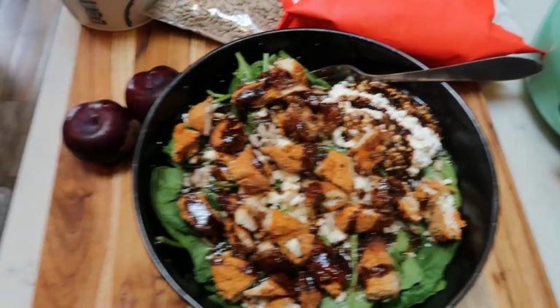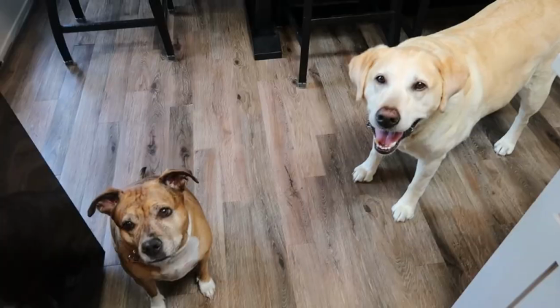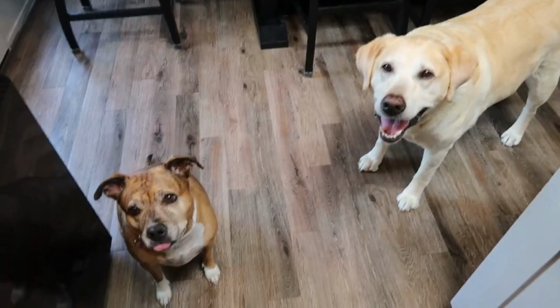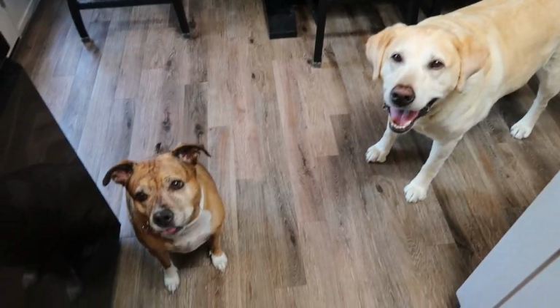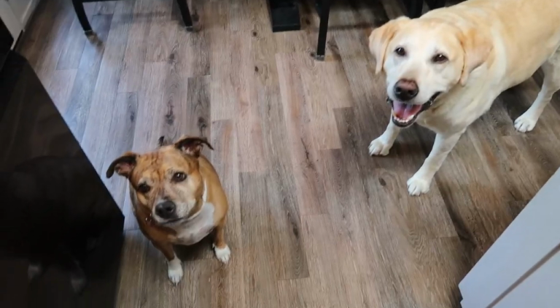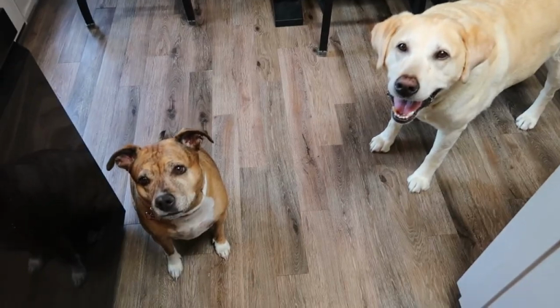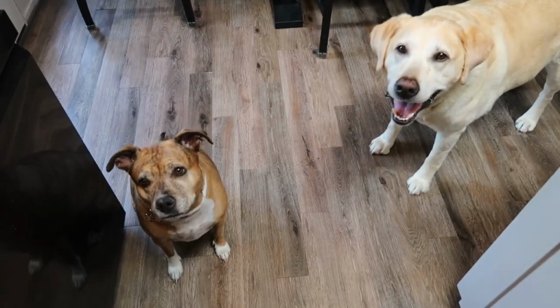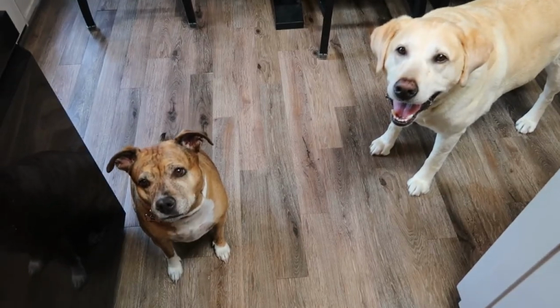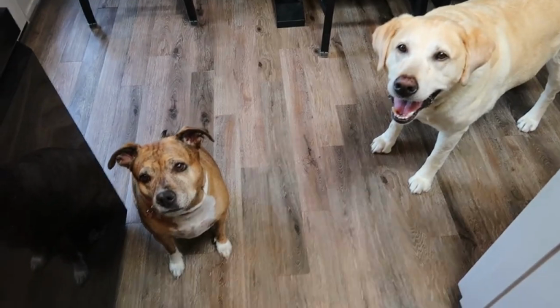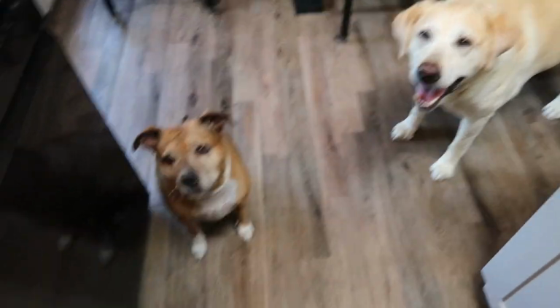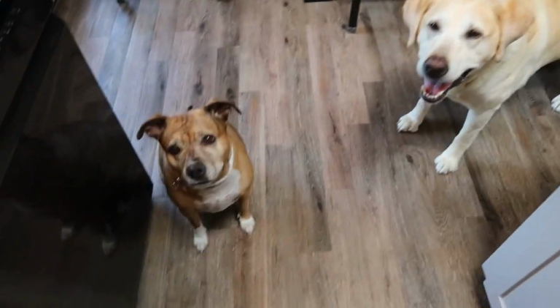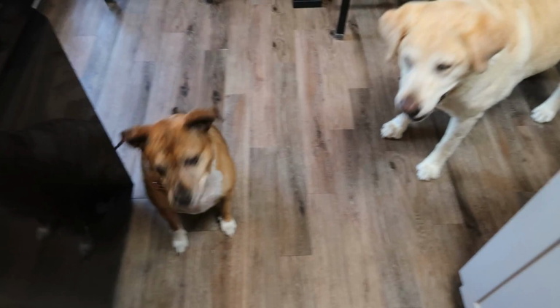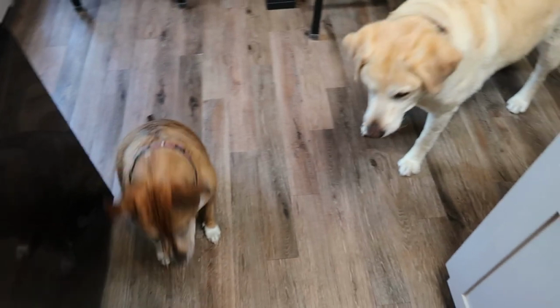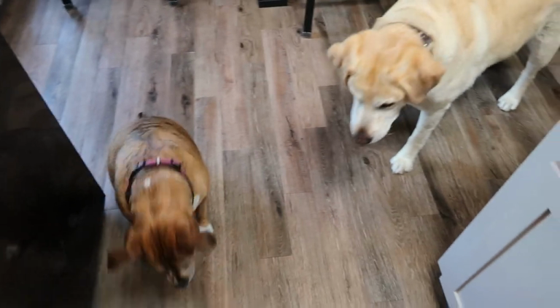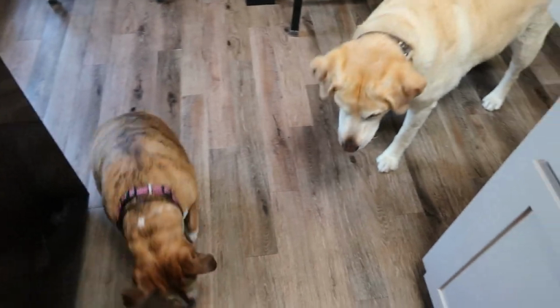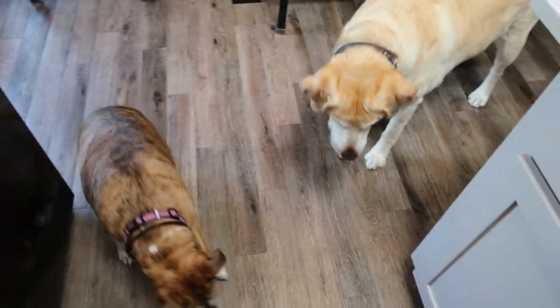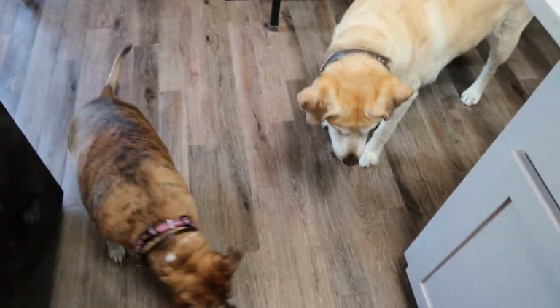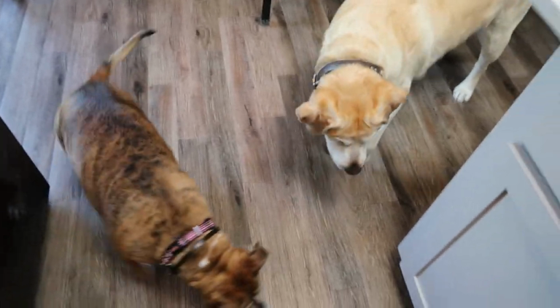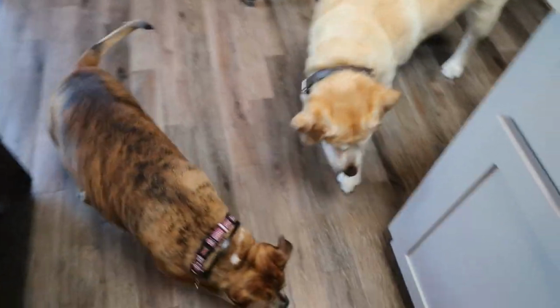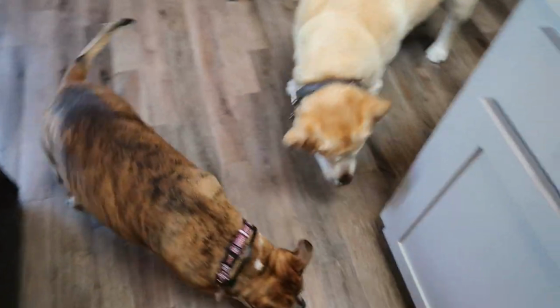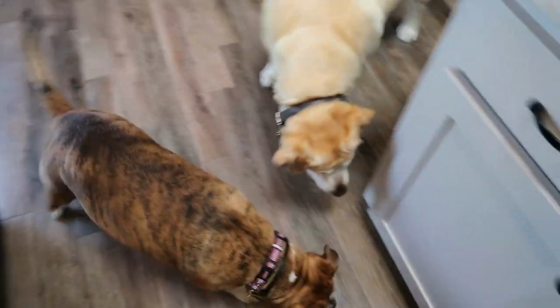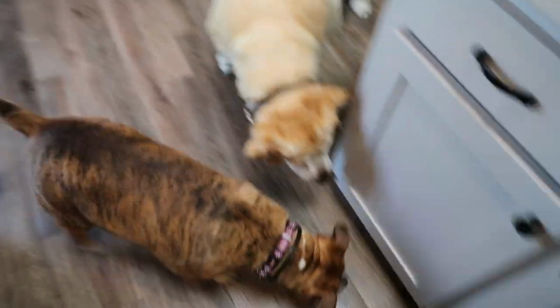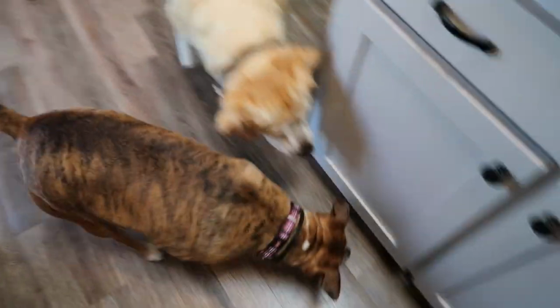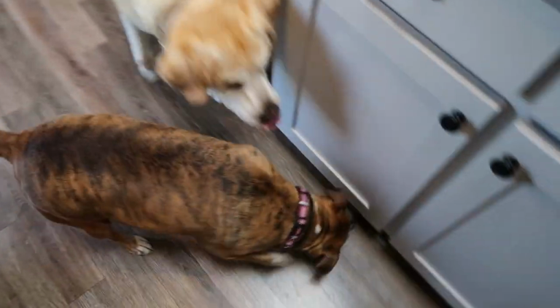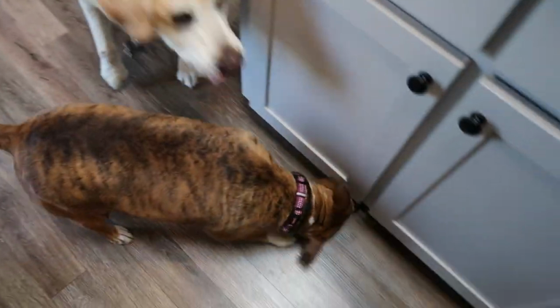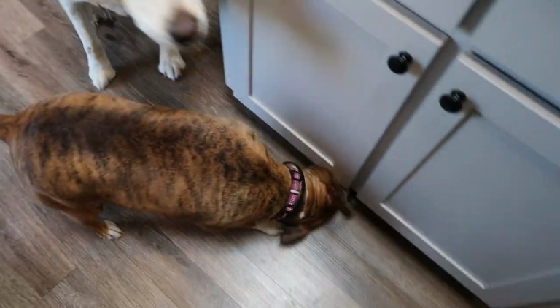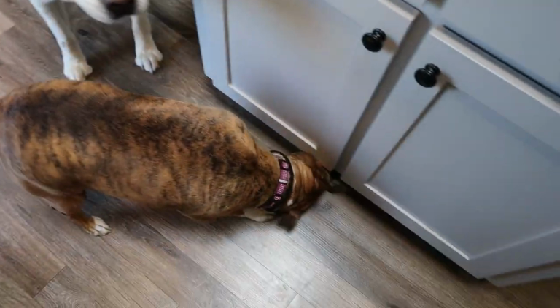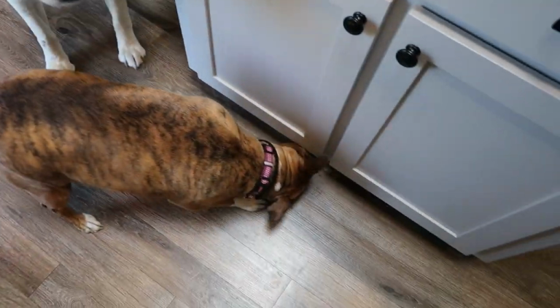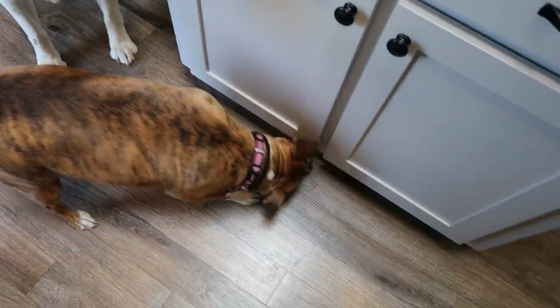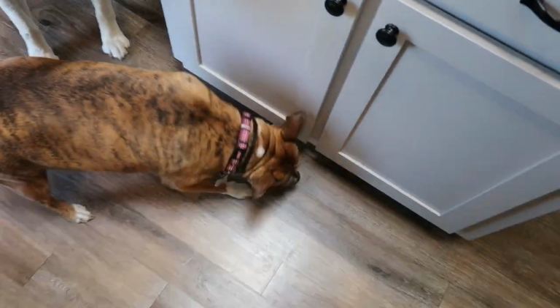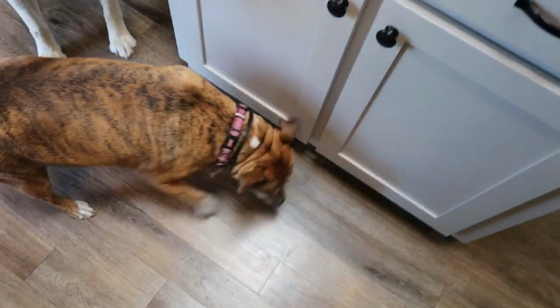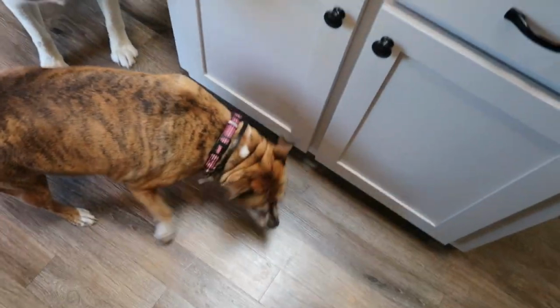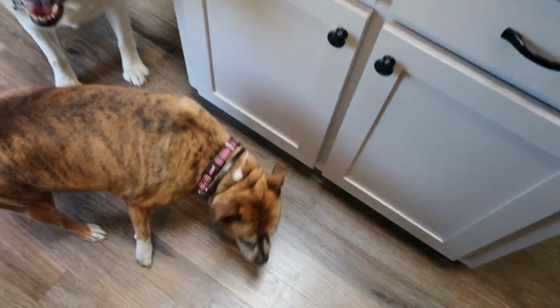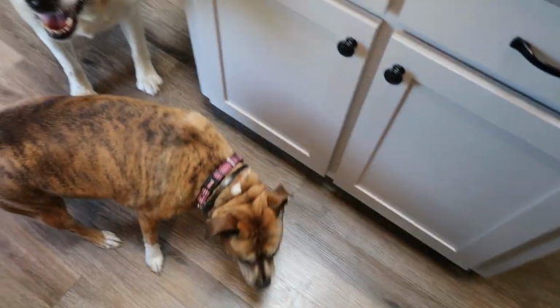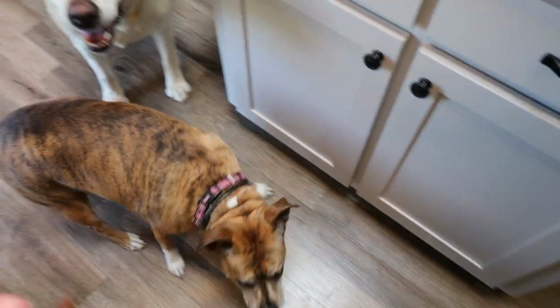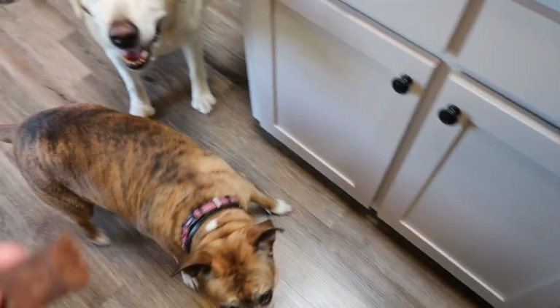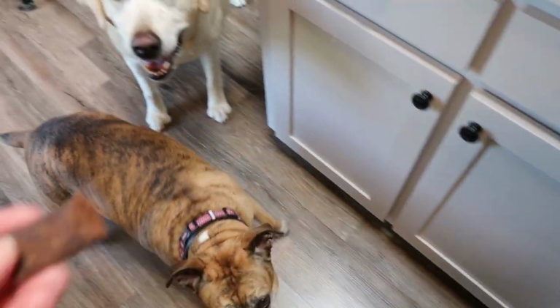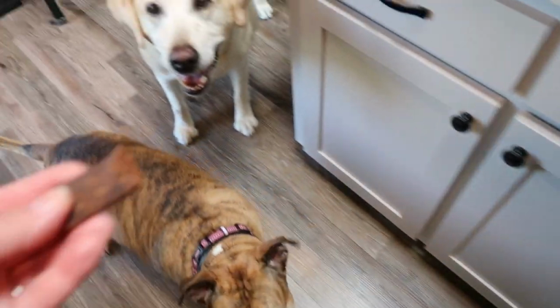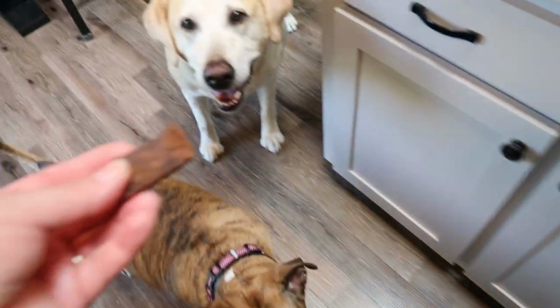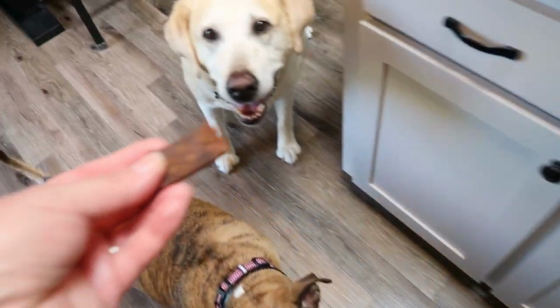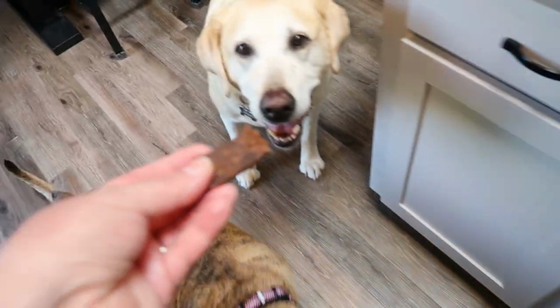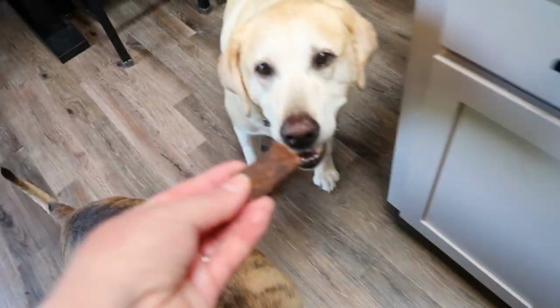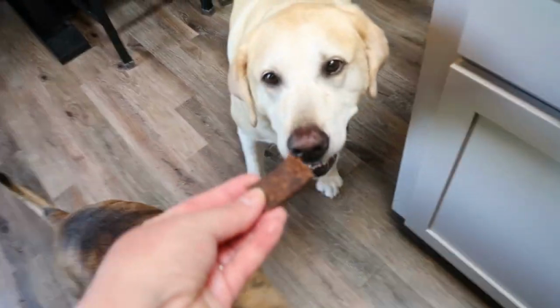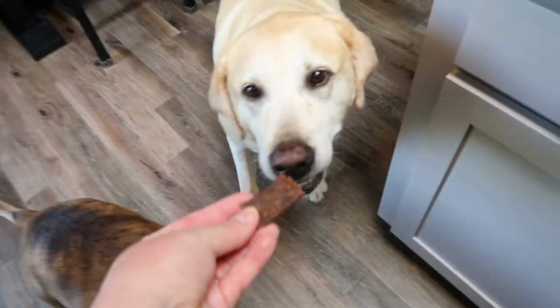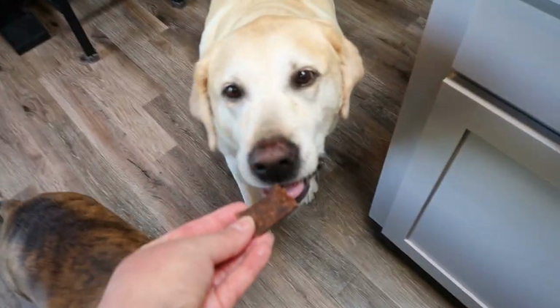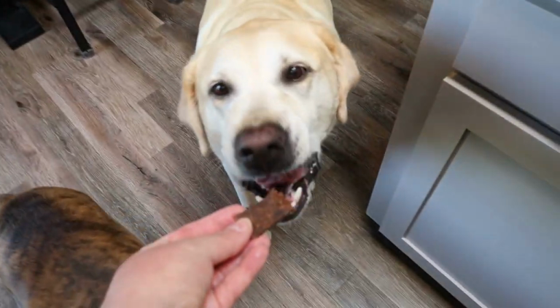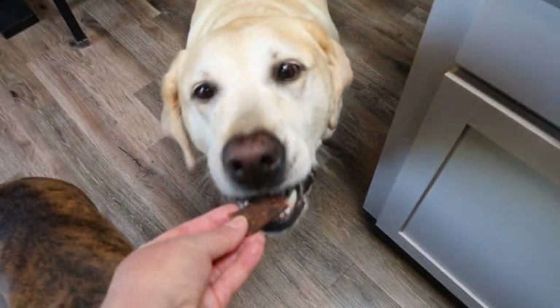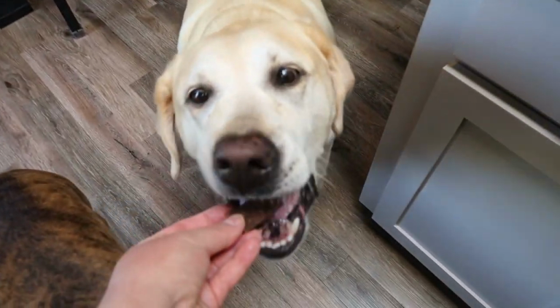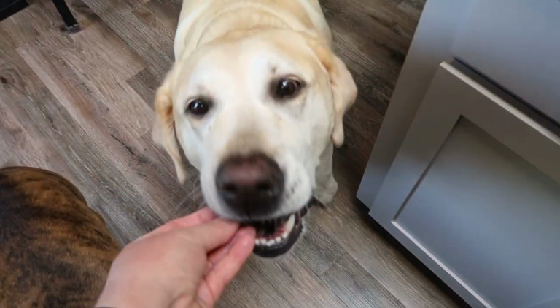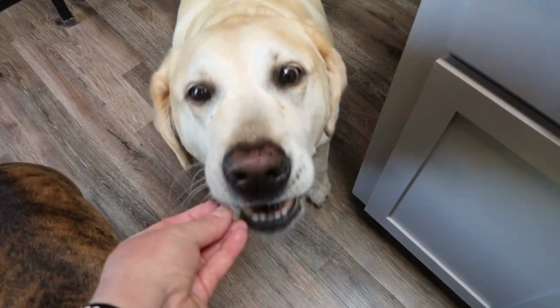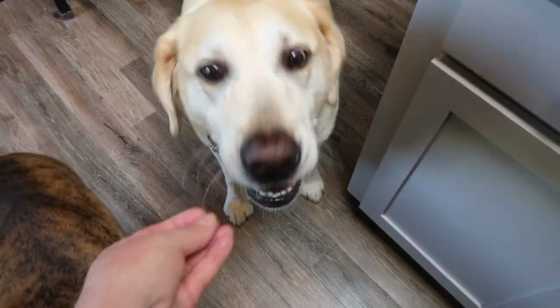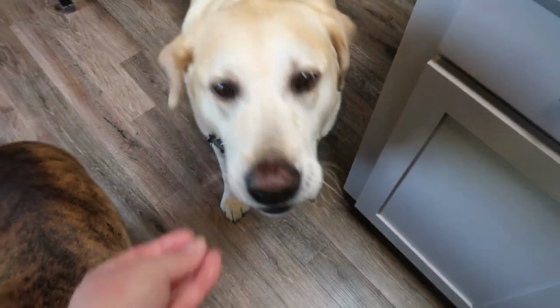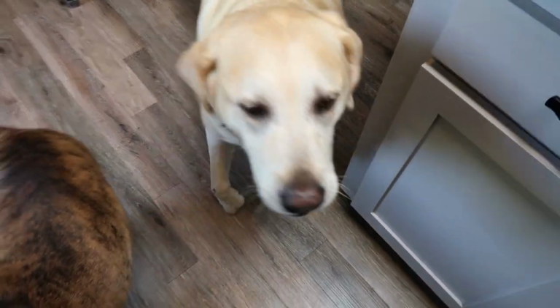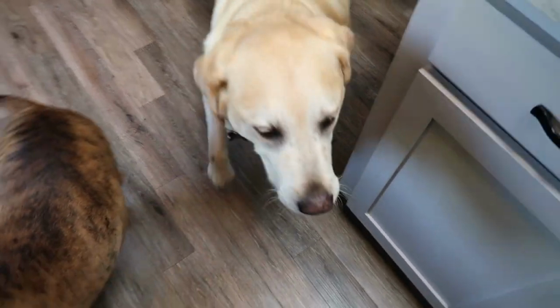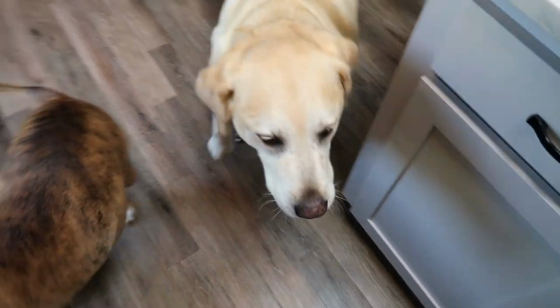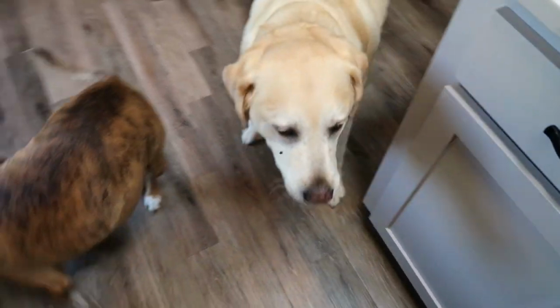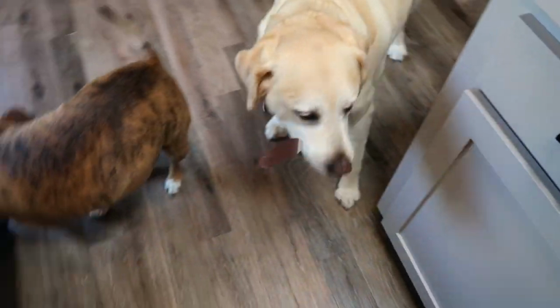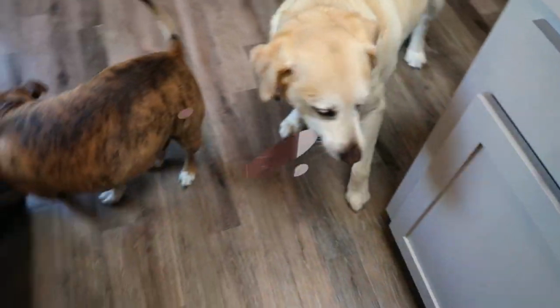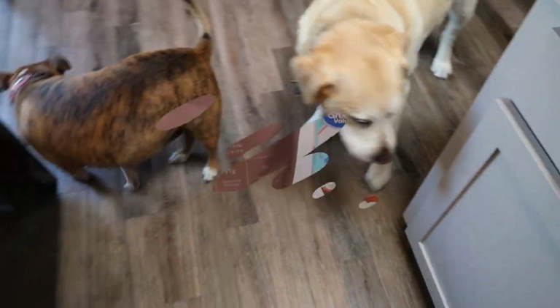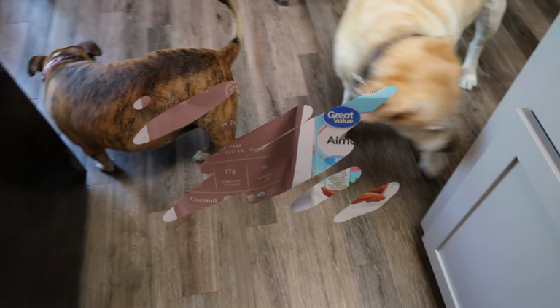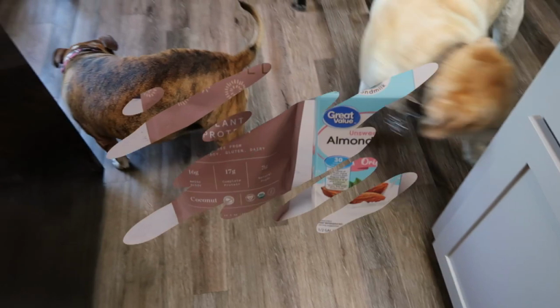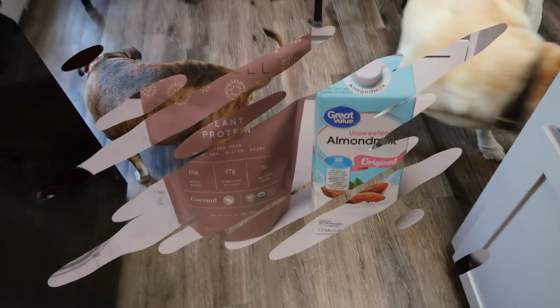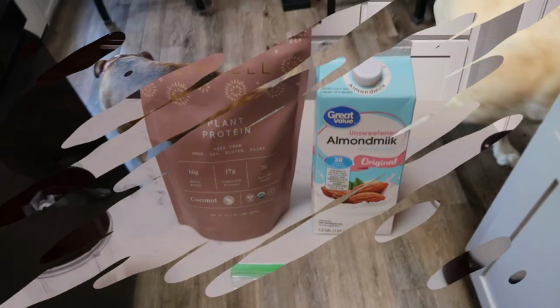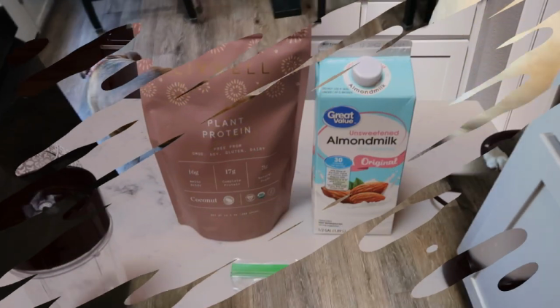Is it treat time? I dropped it - Lola got it! There's yours, buddy. Good job, guys.